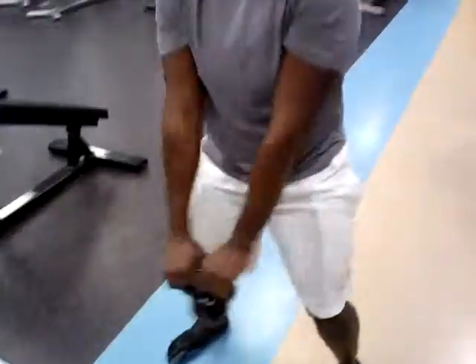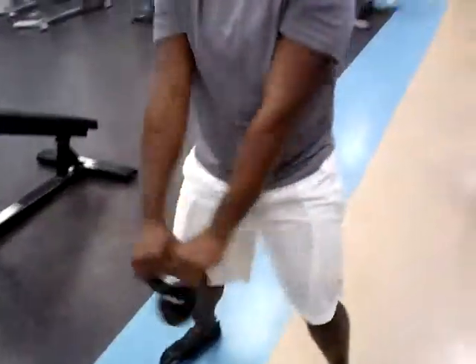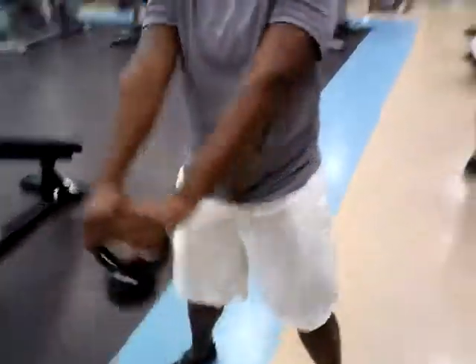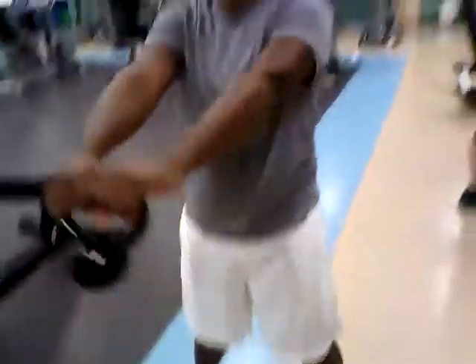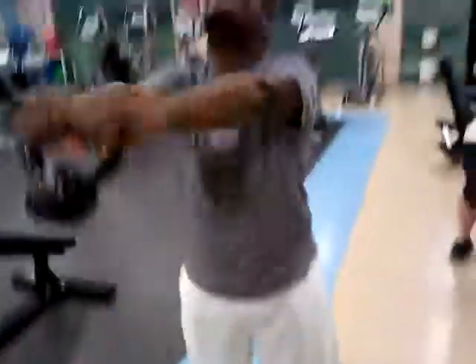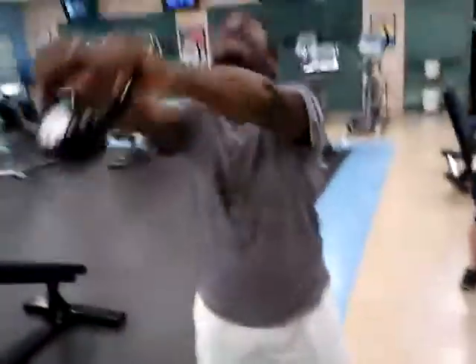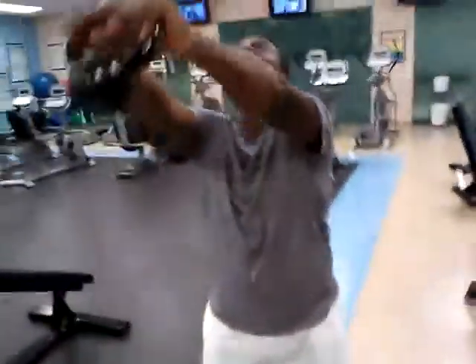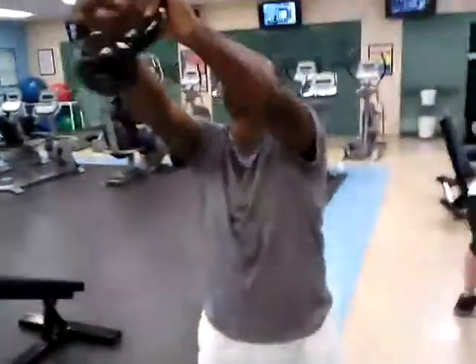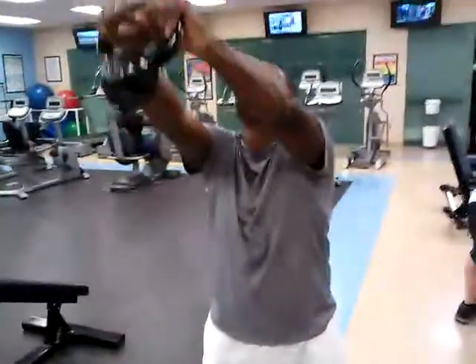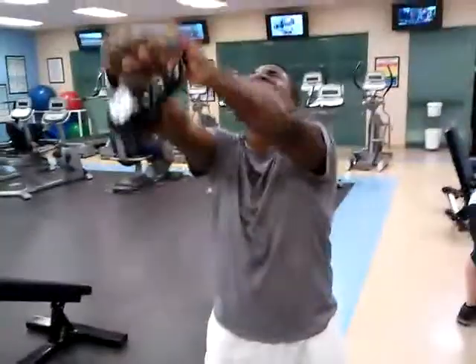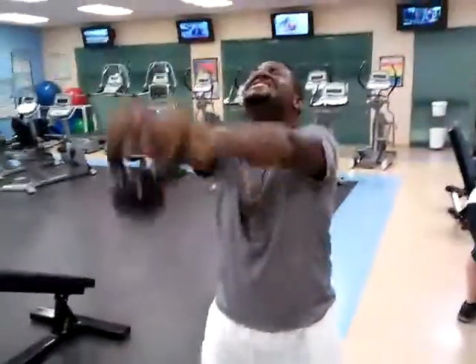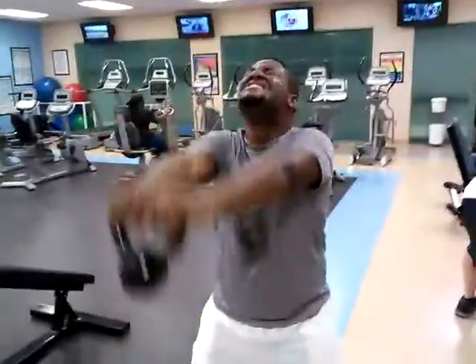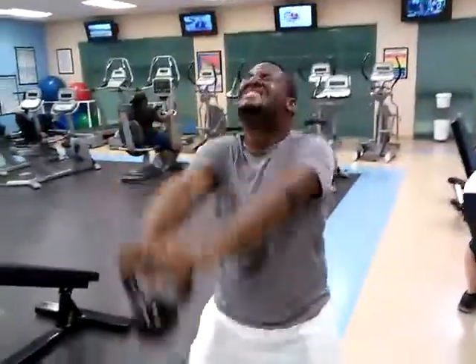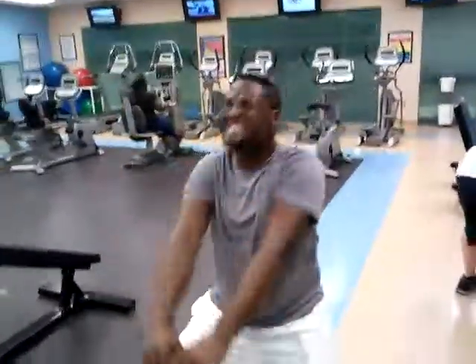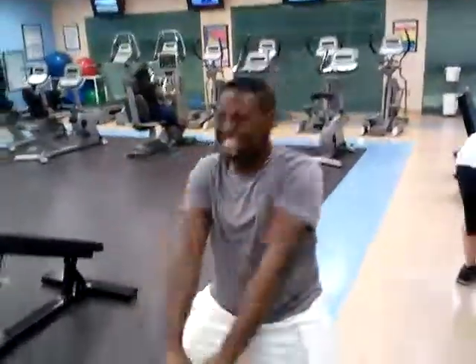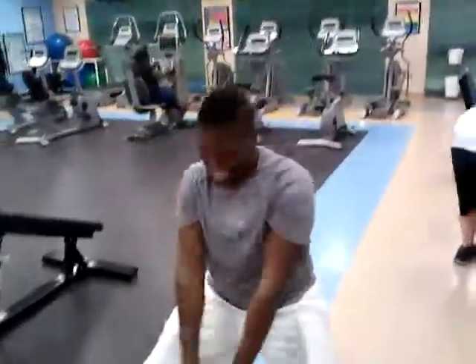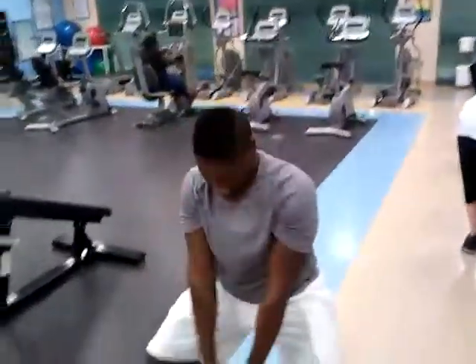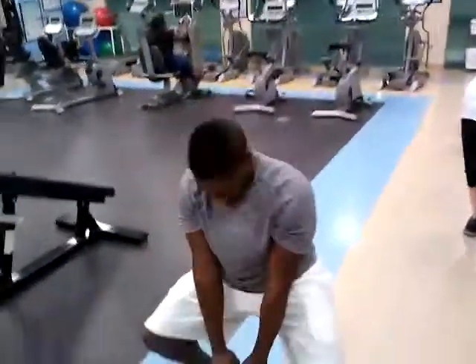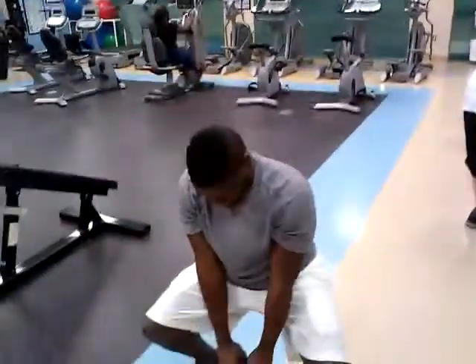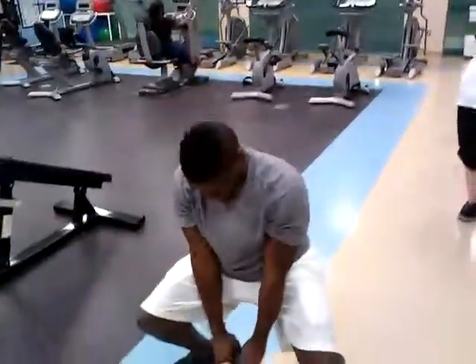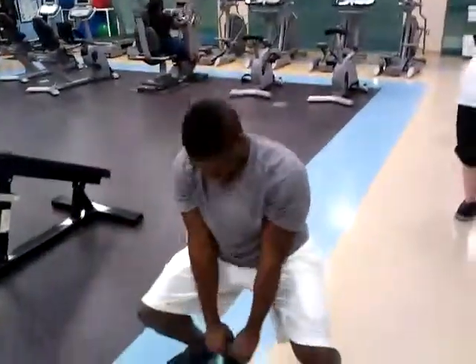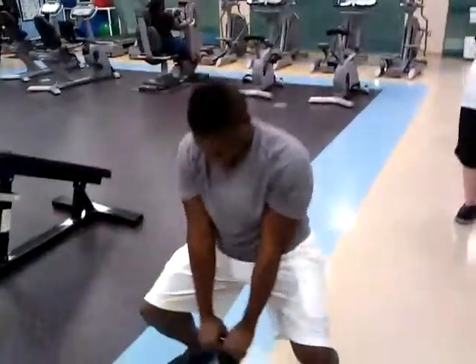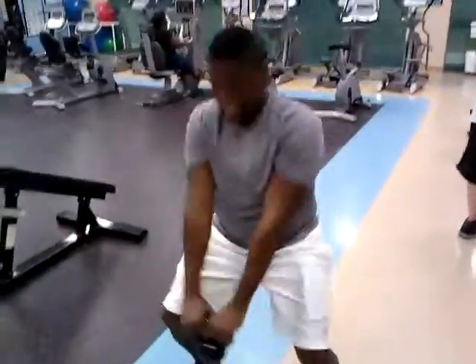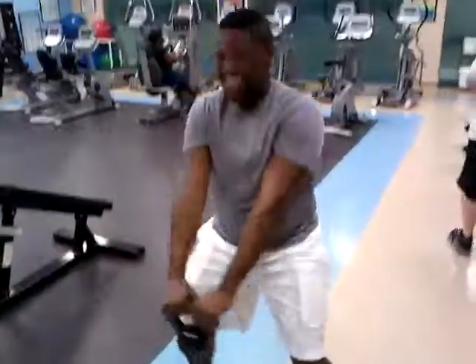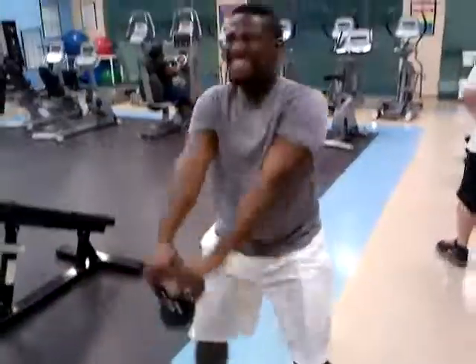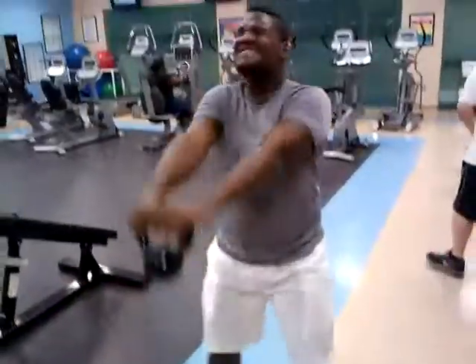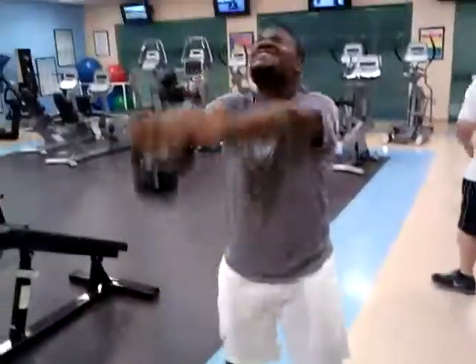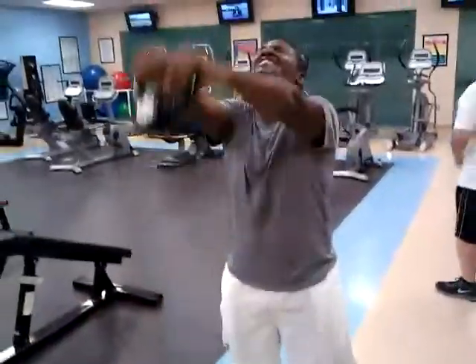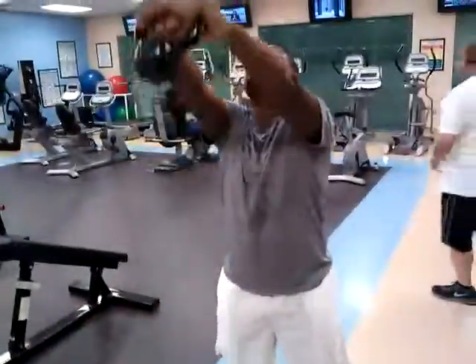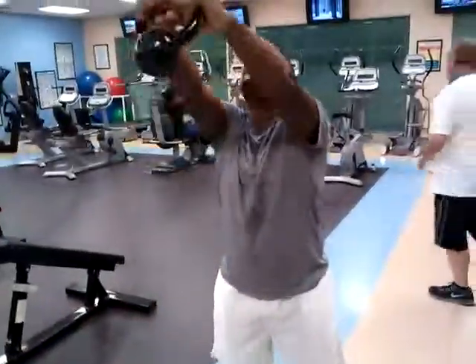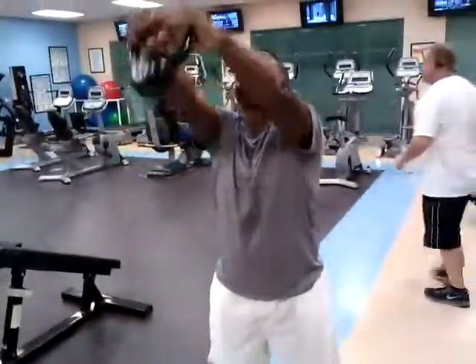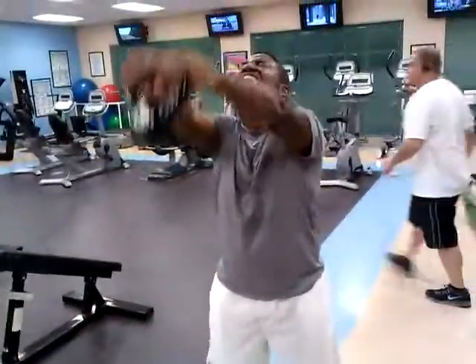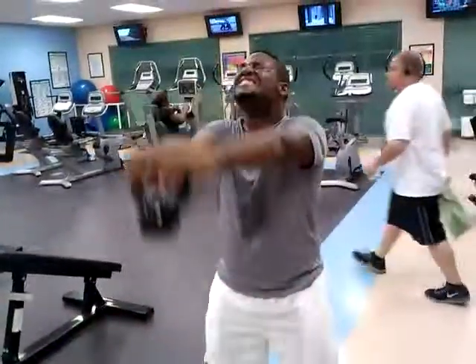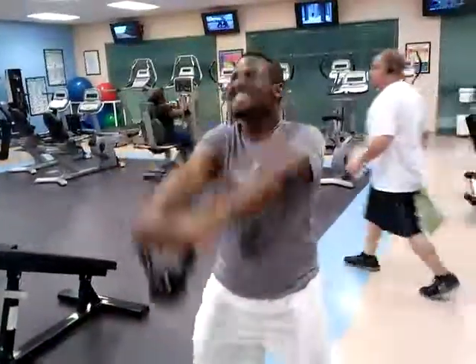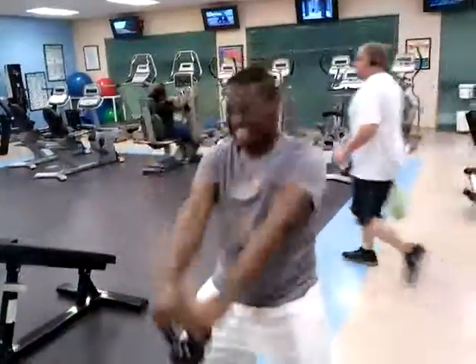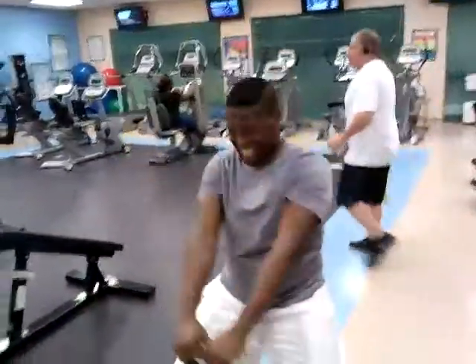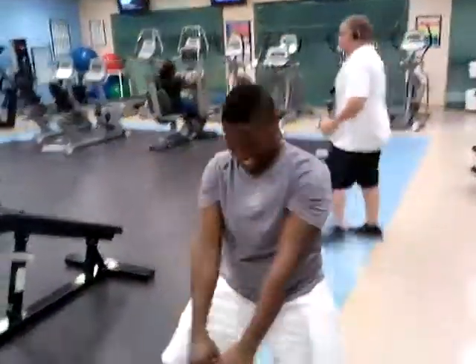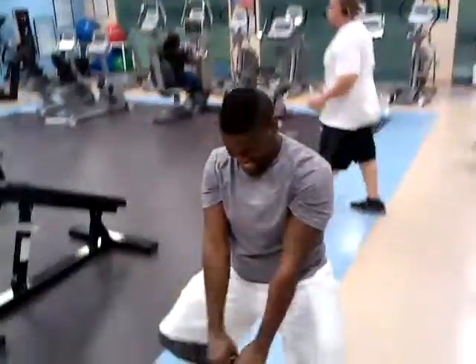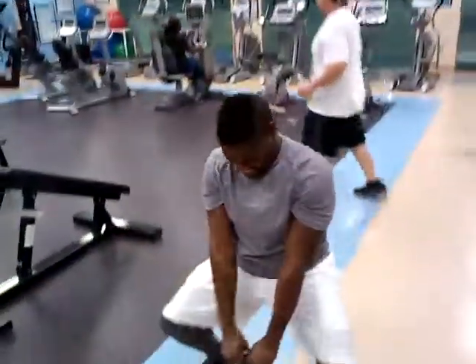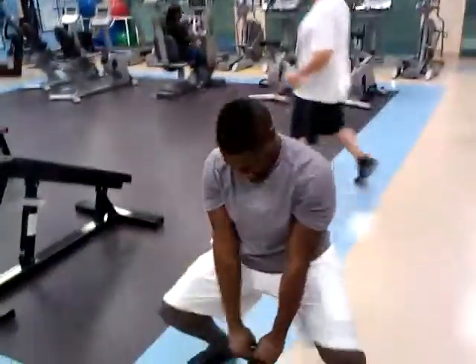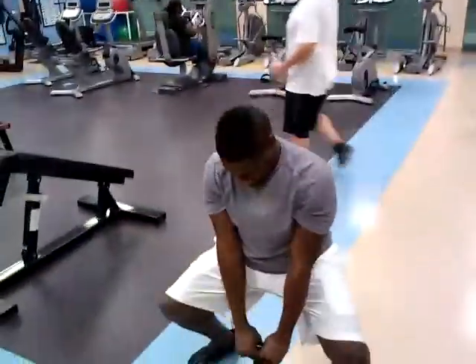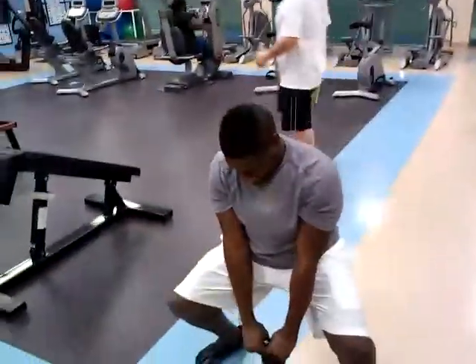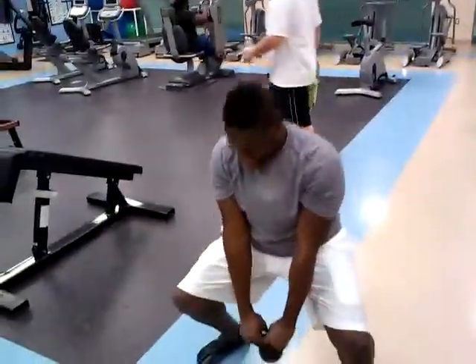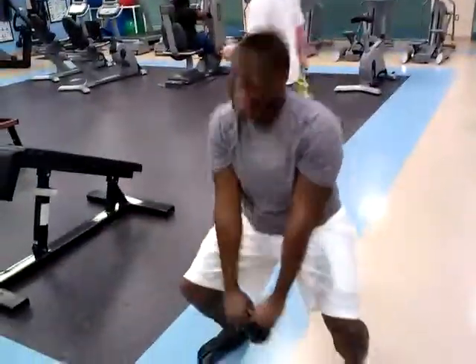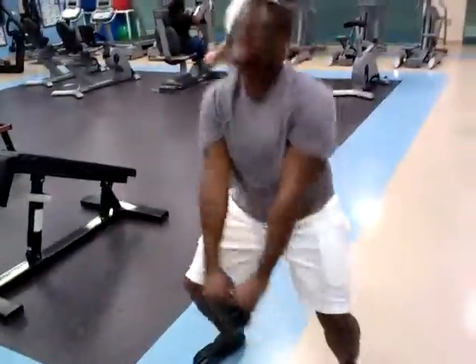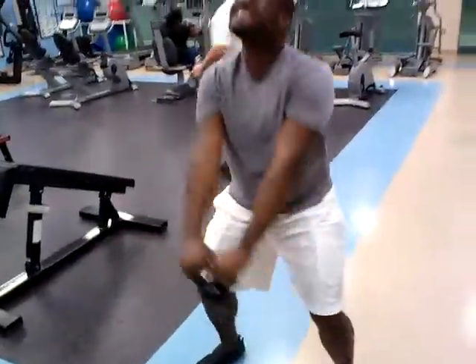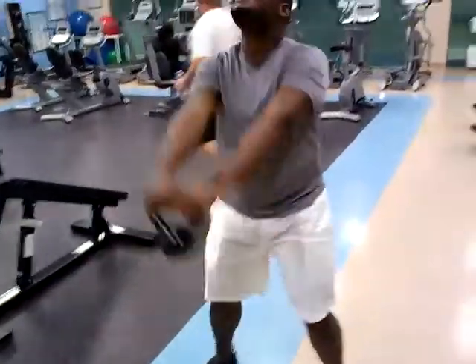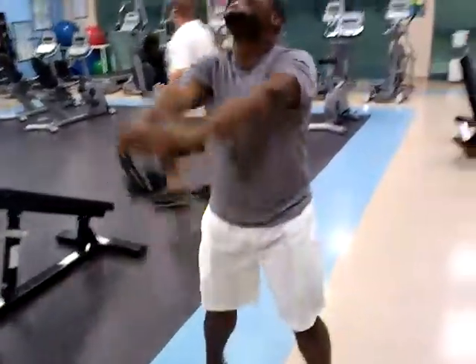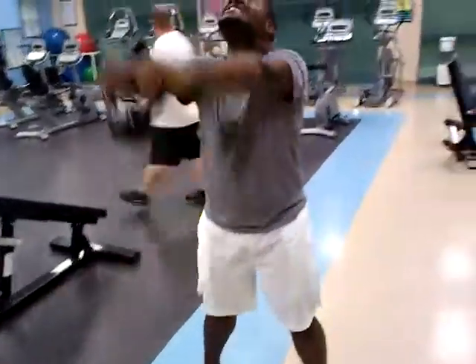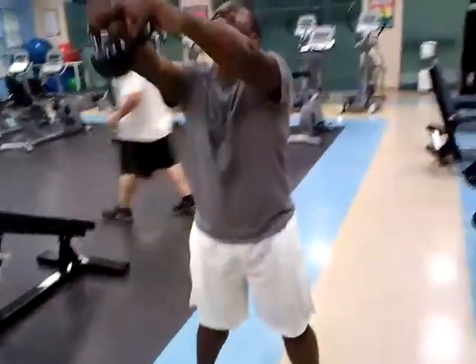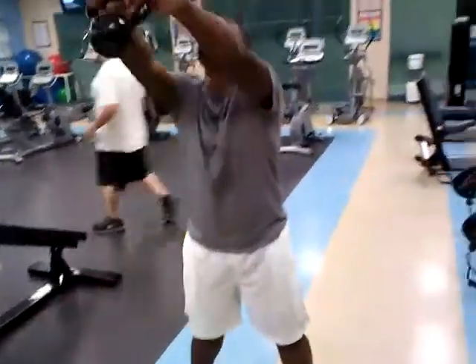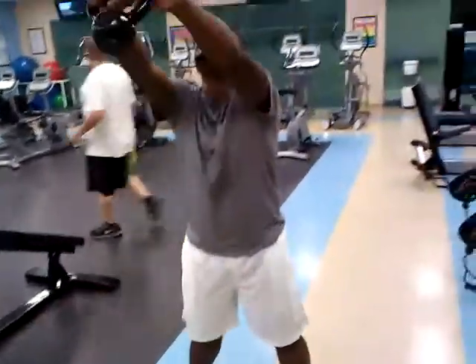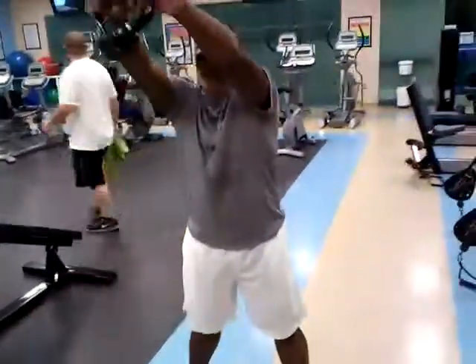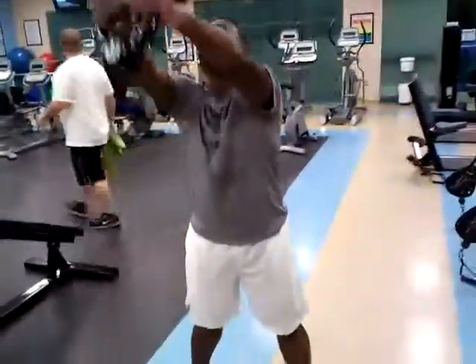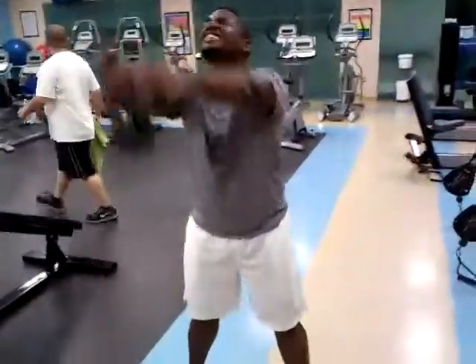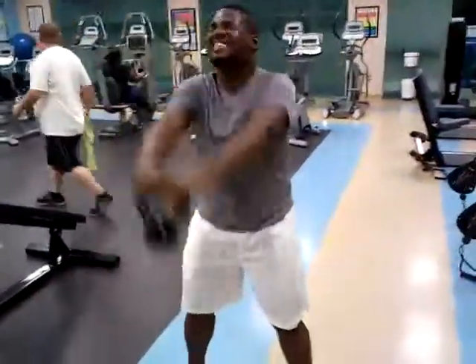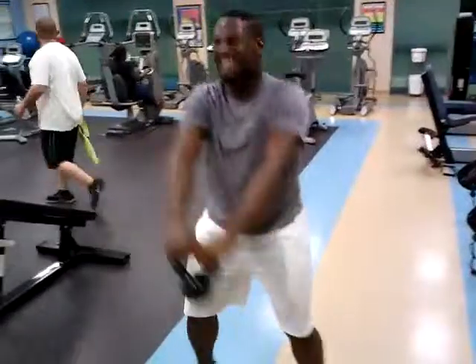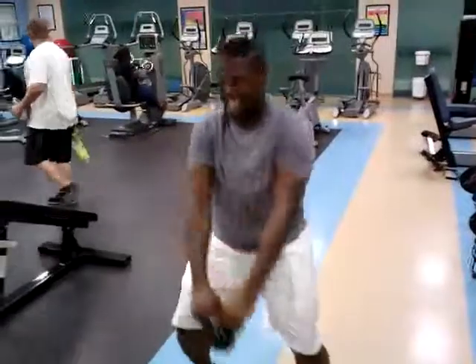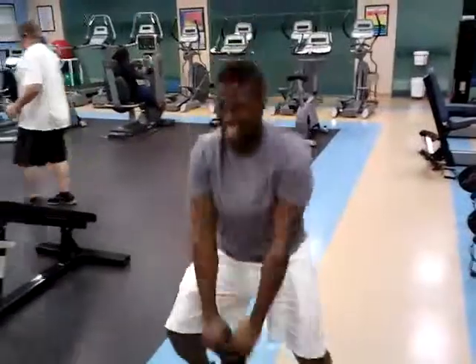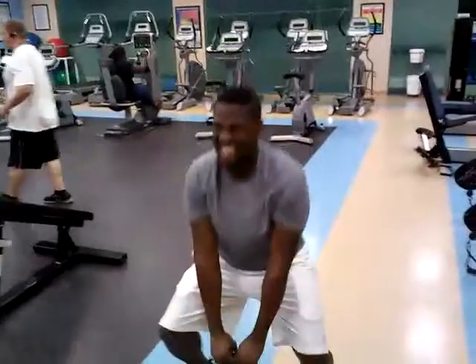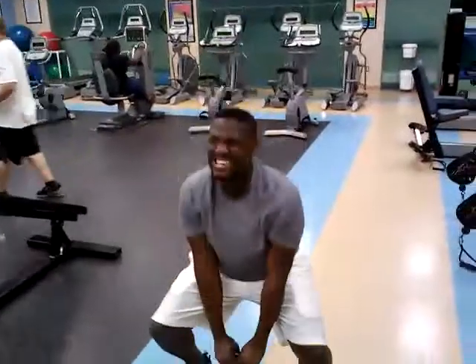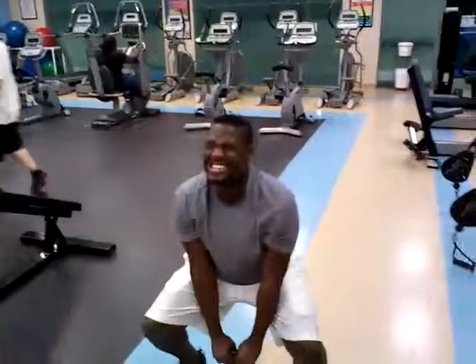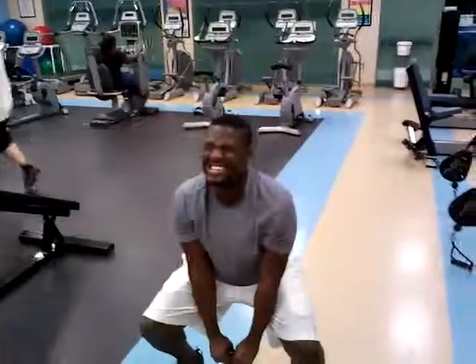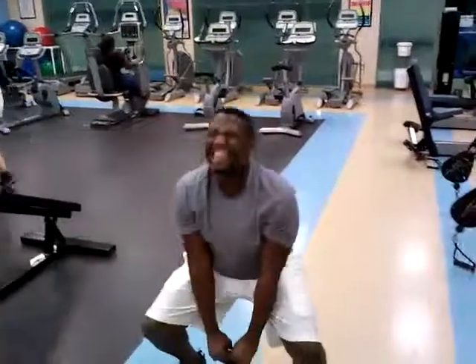Doing some kettlebell squats with the front shoulder raise. I'm killing them today.